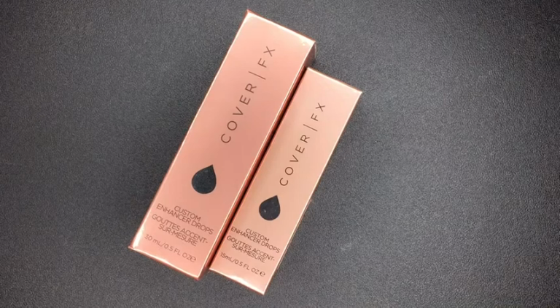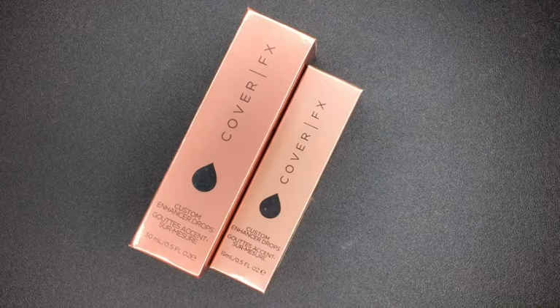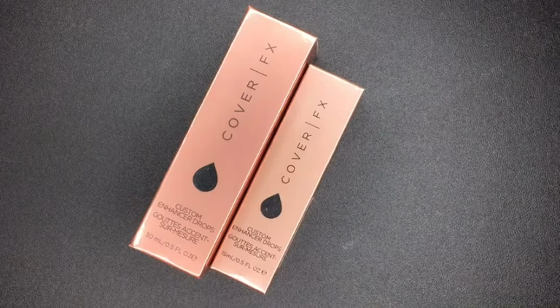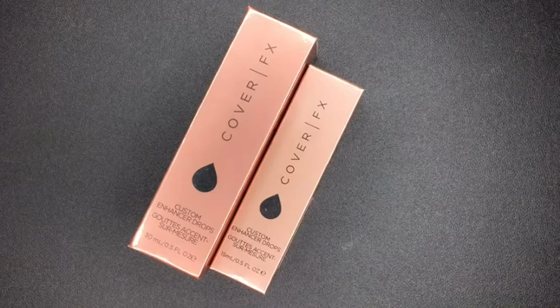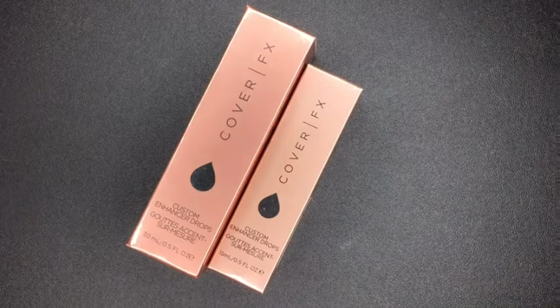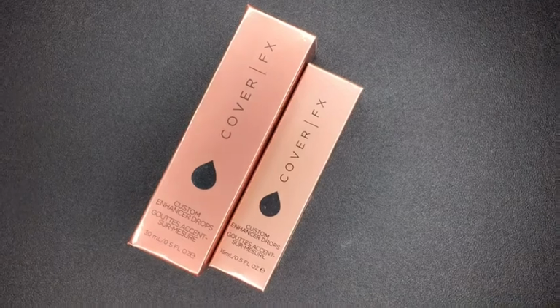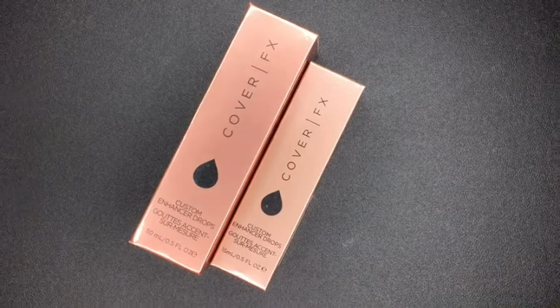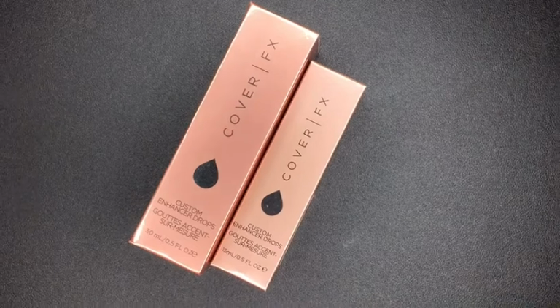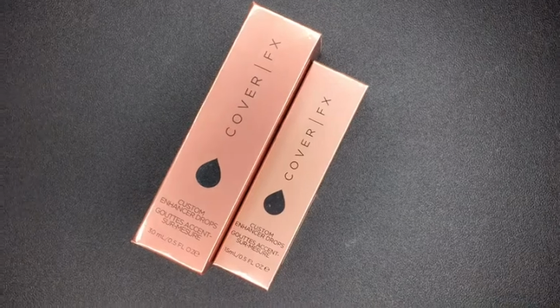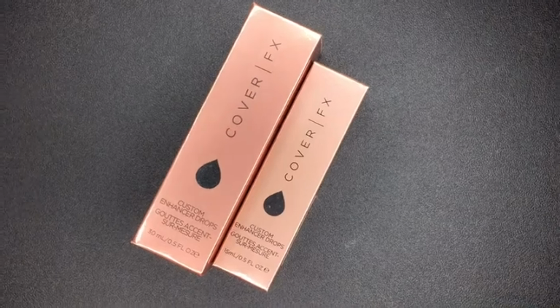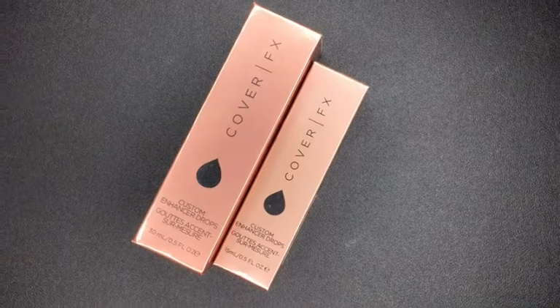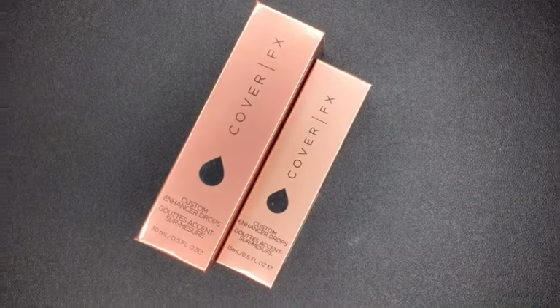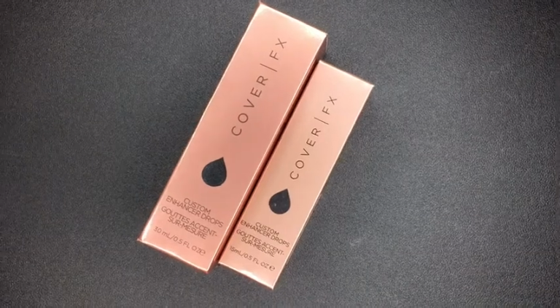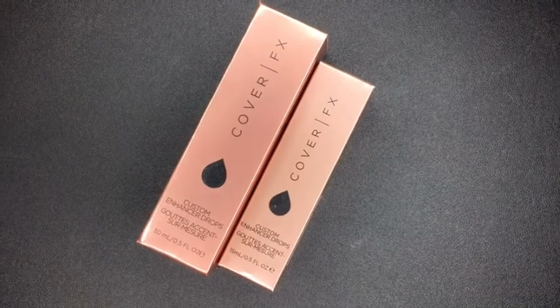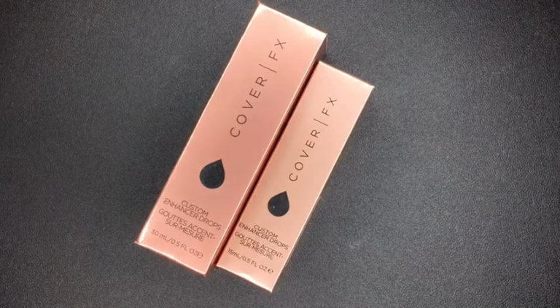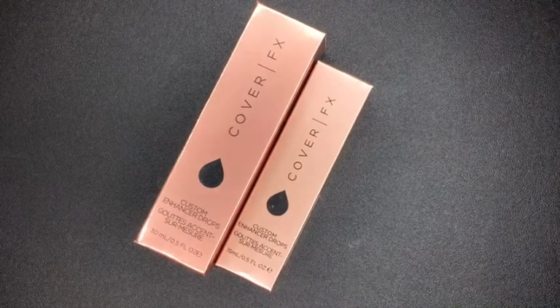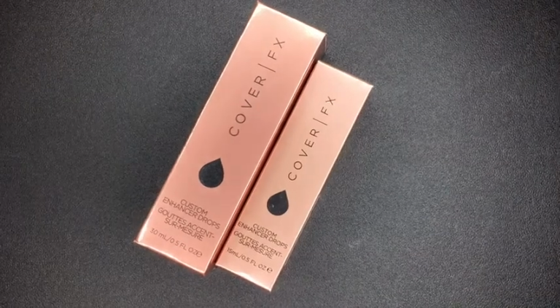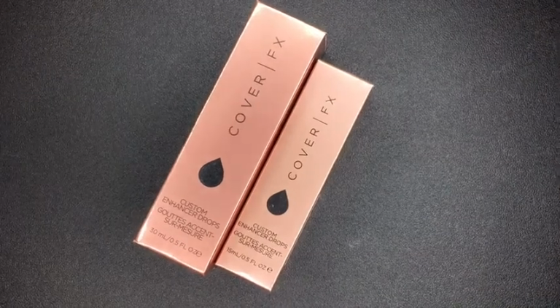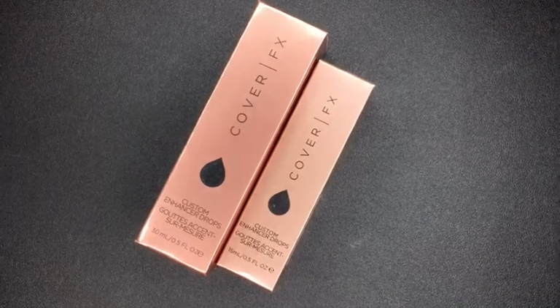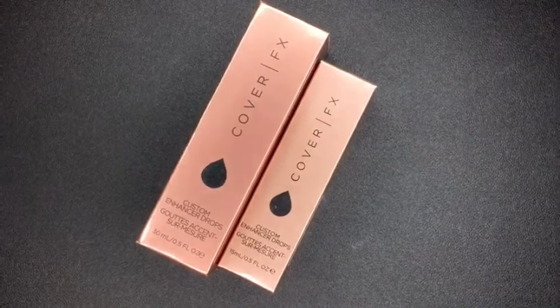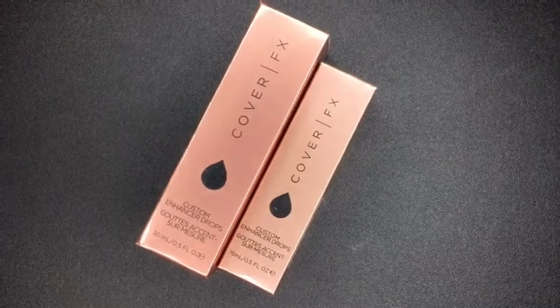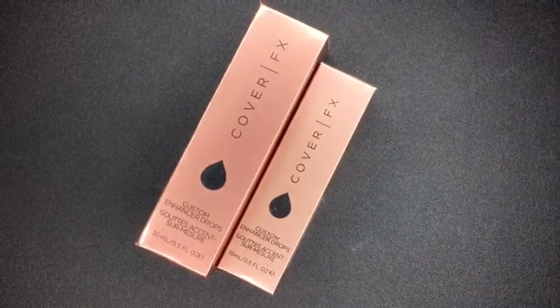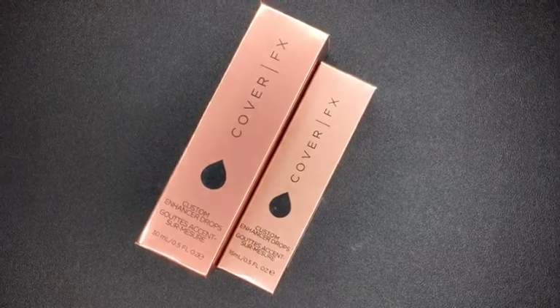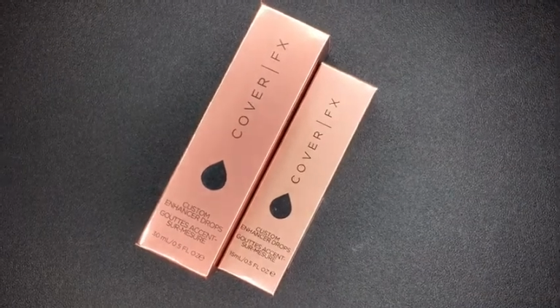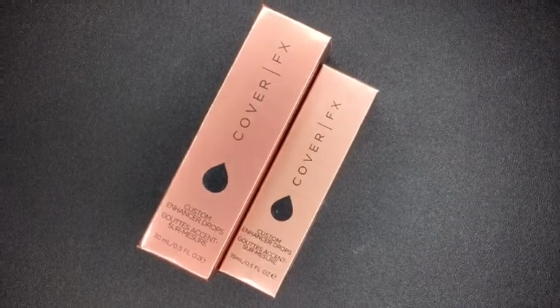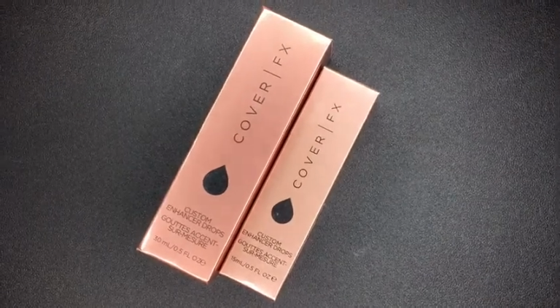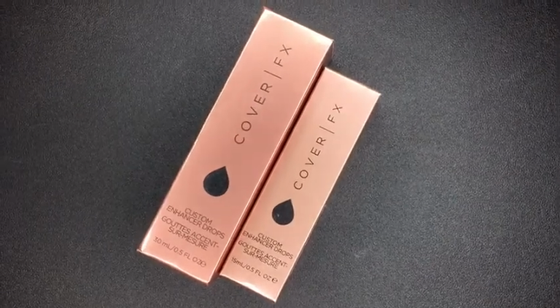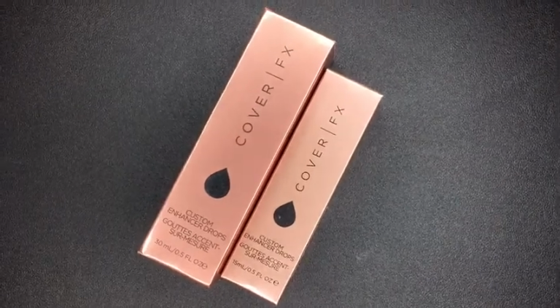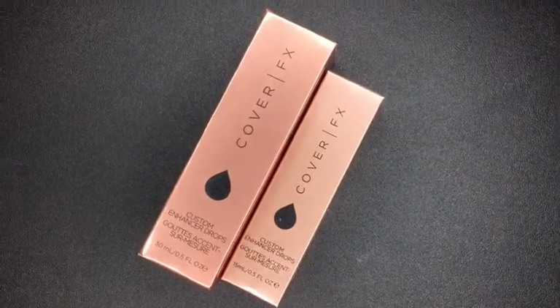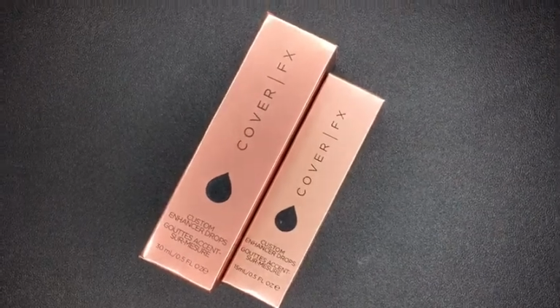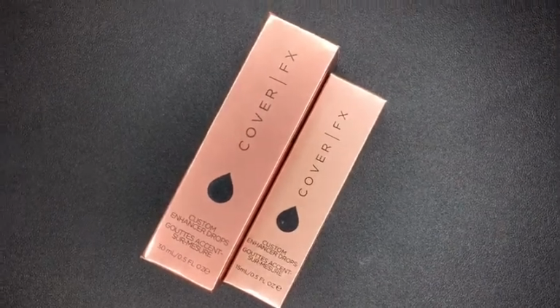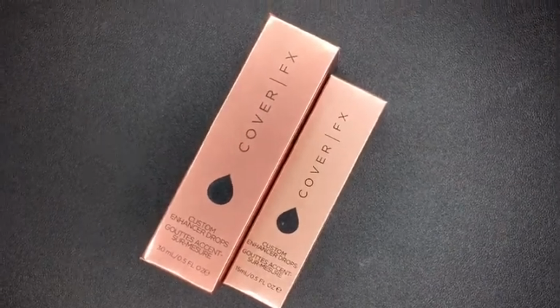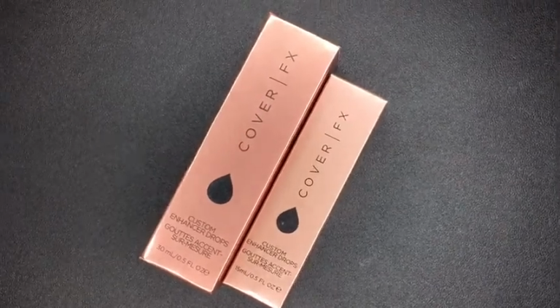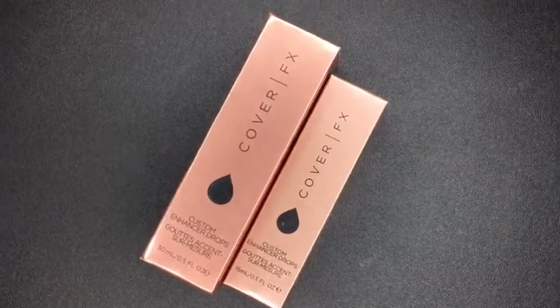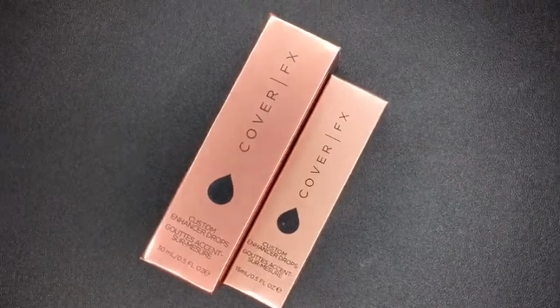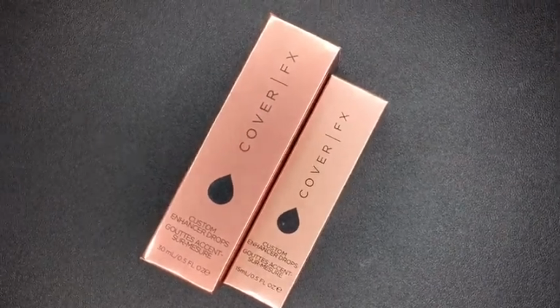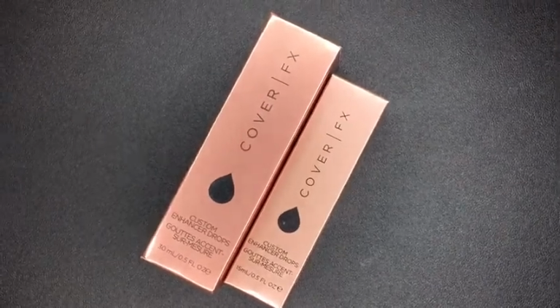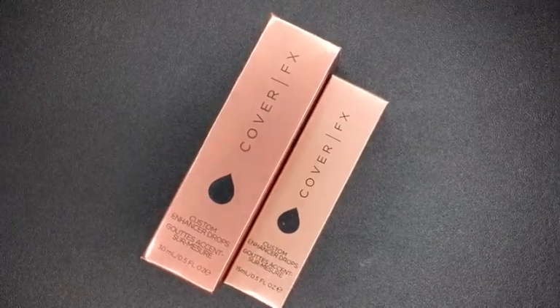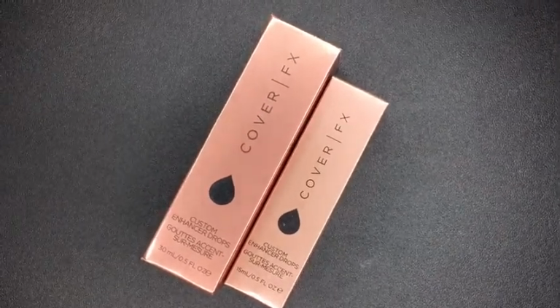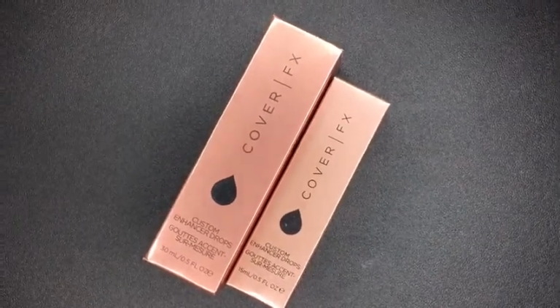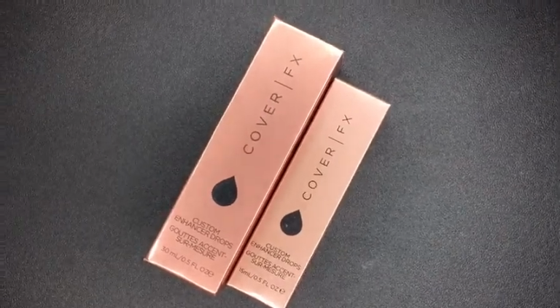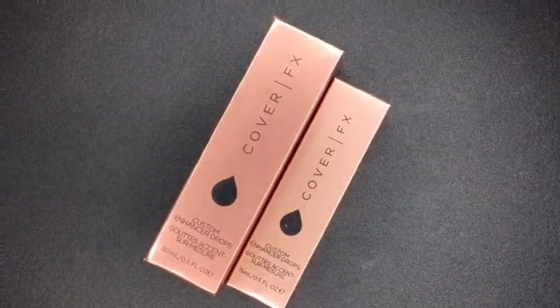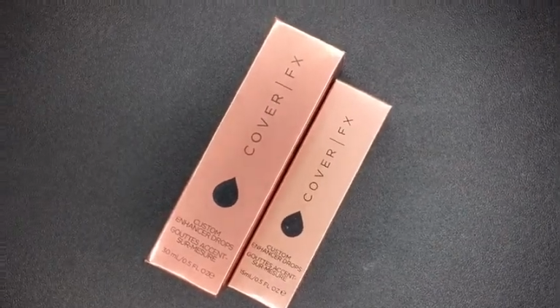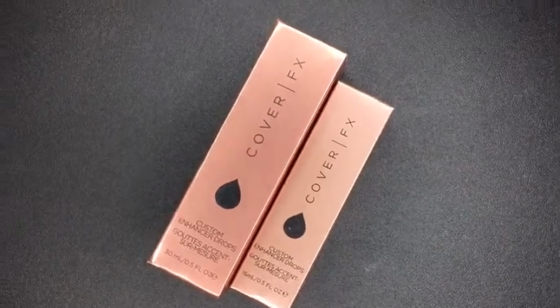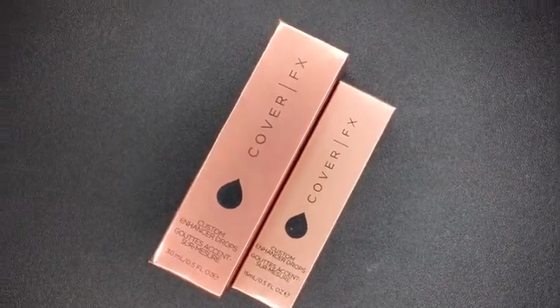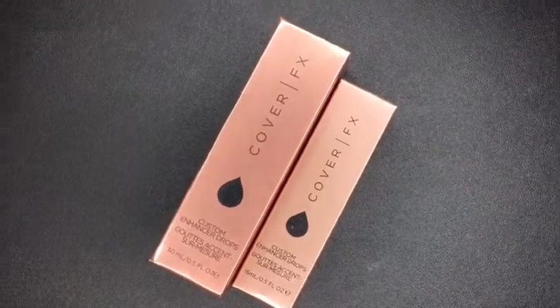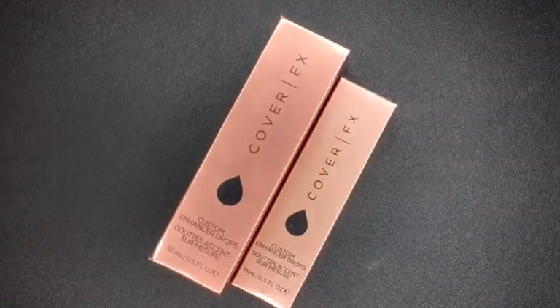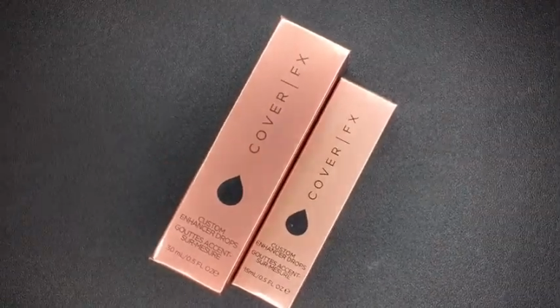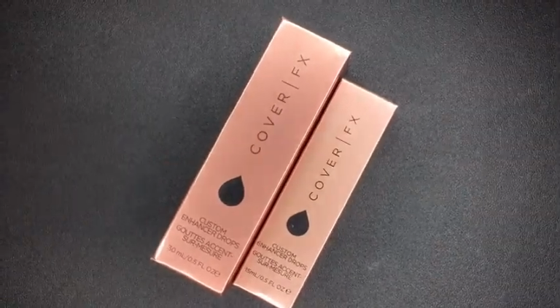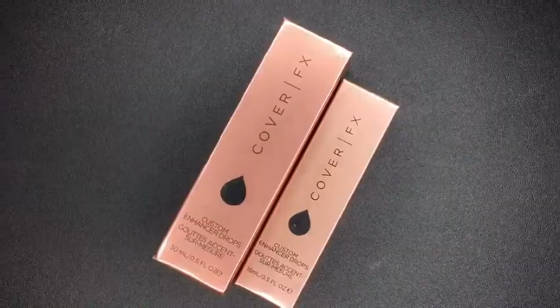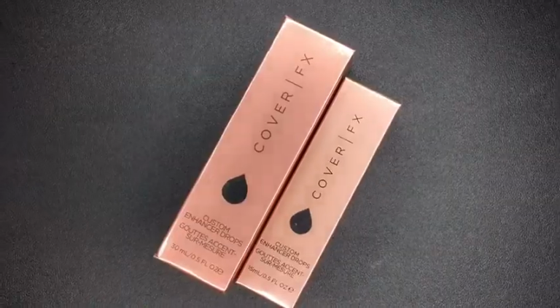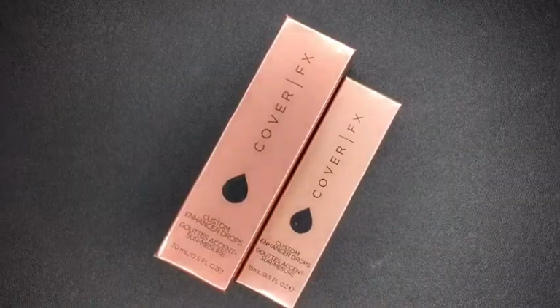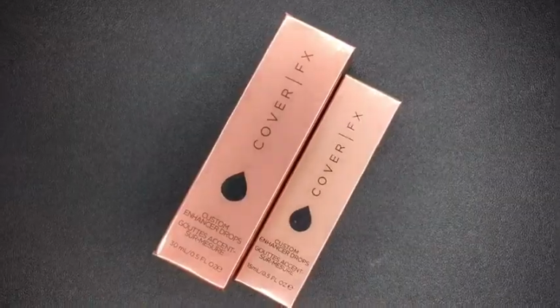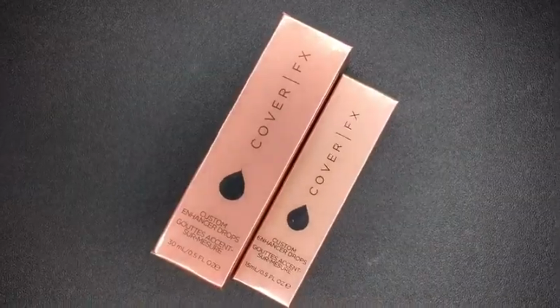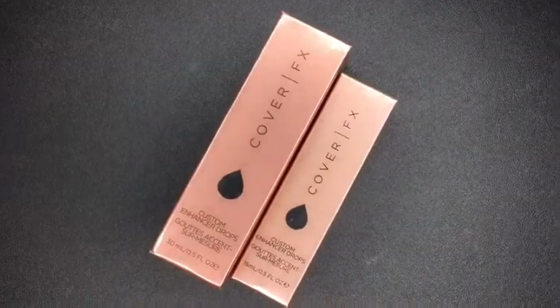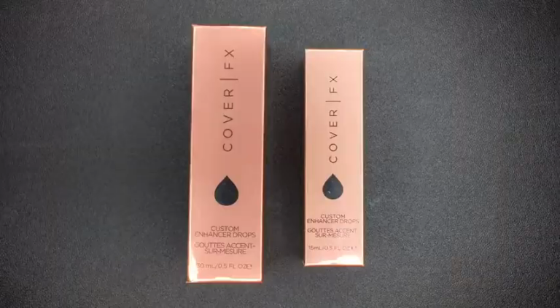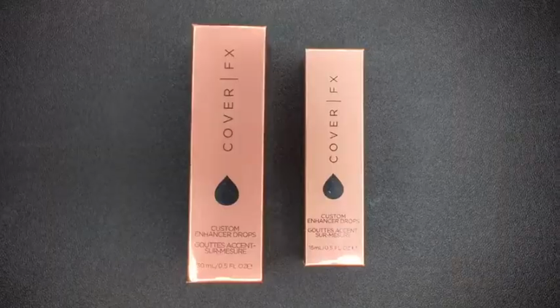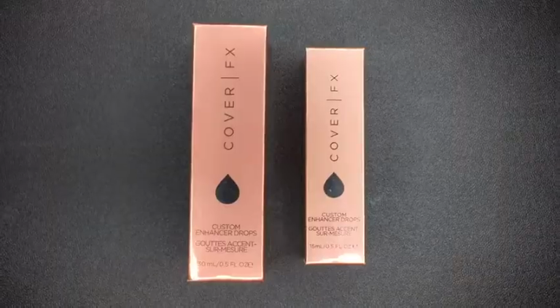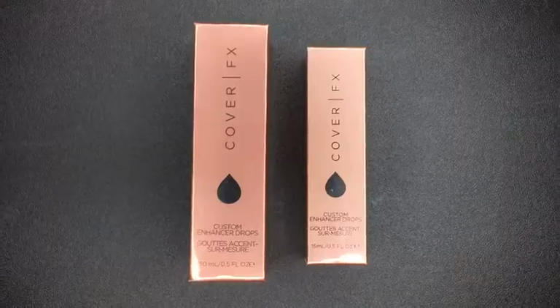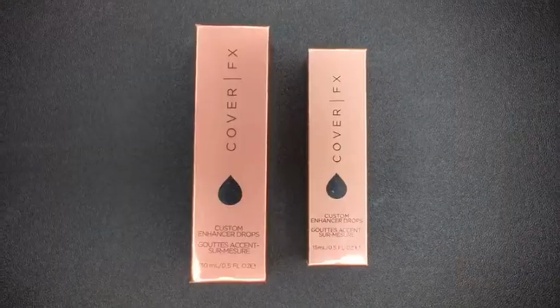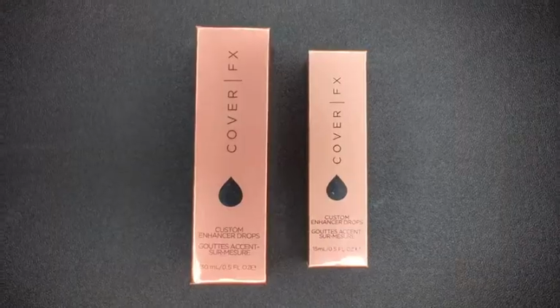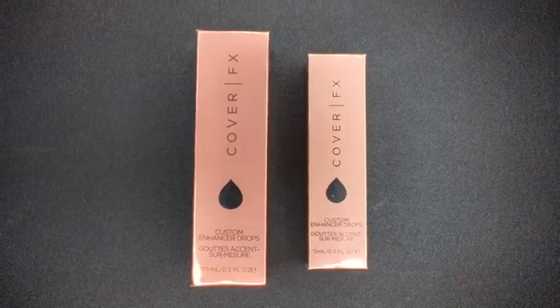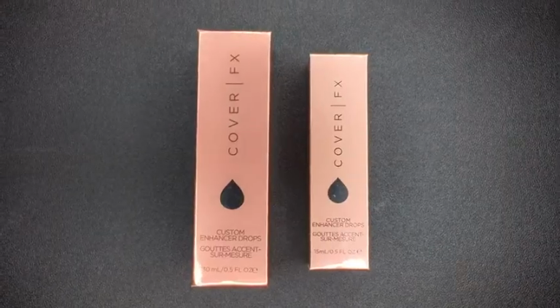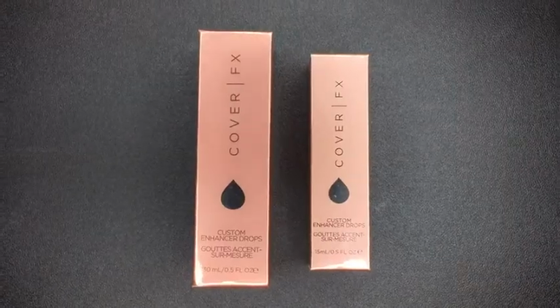Hey guys, welcome back to my channel. So today I'm gonna do a real vs fake on the Cover Effects Enhancing Drops.